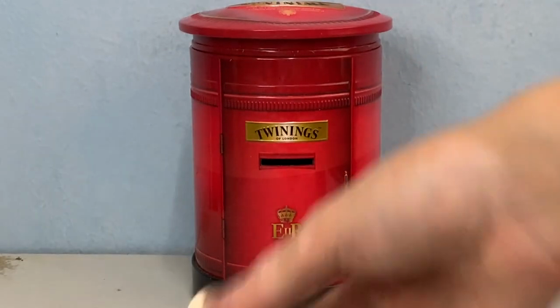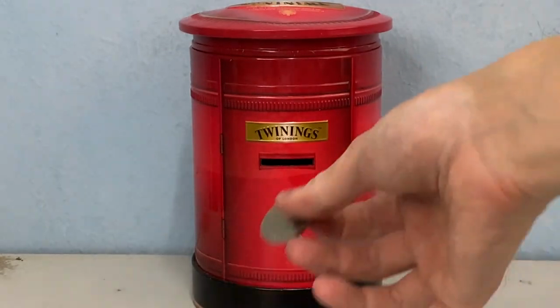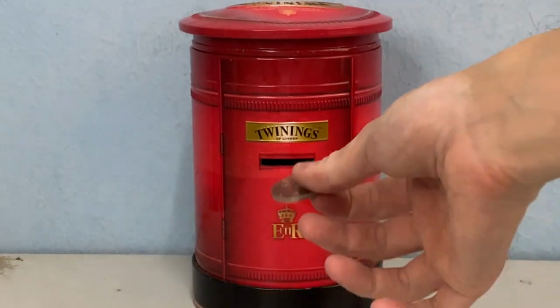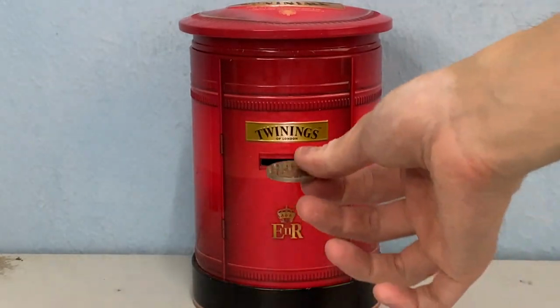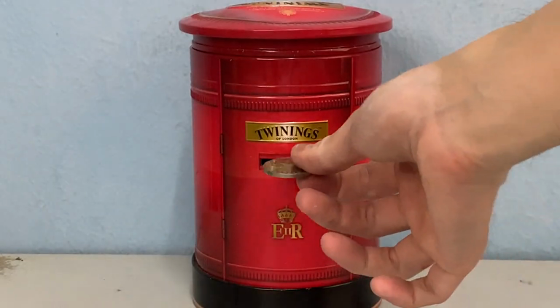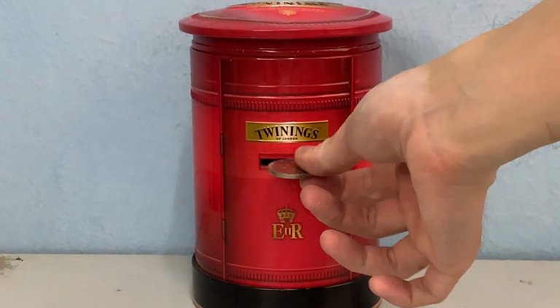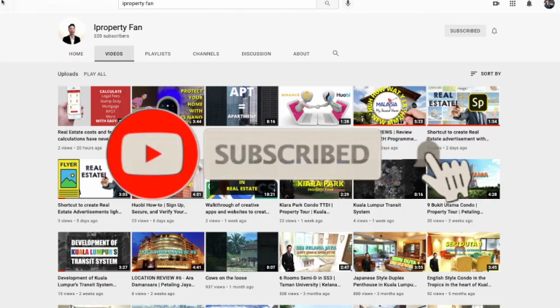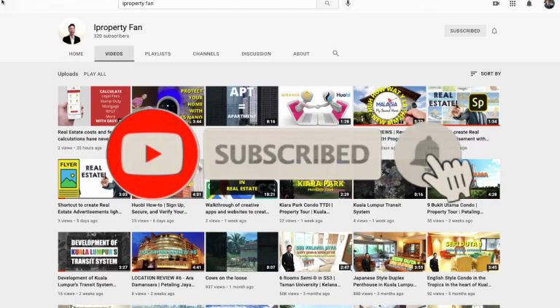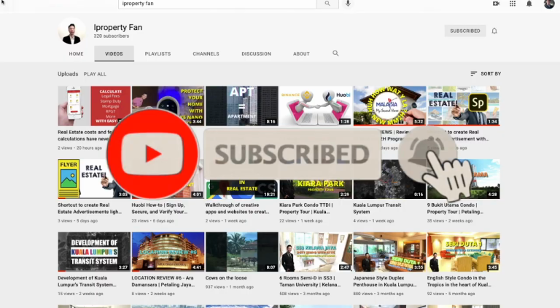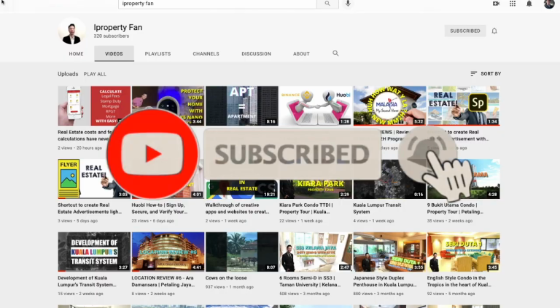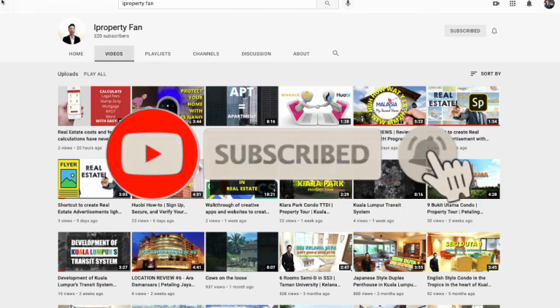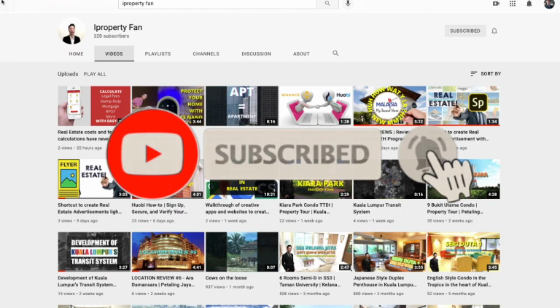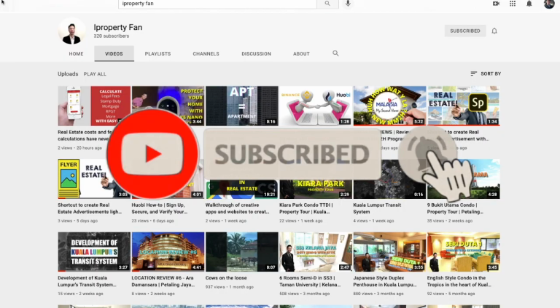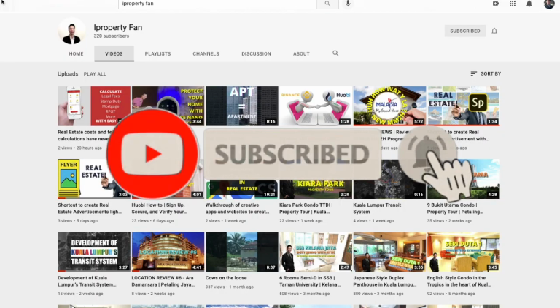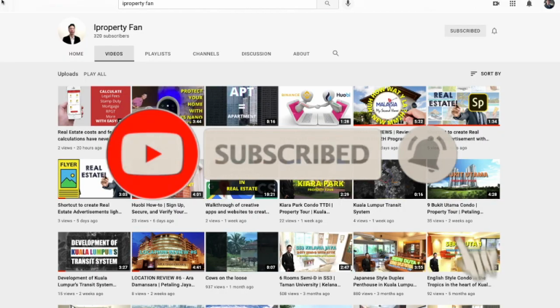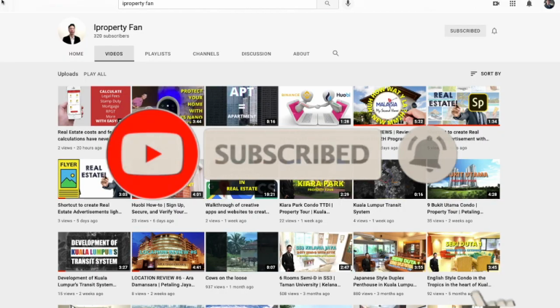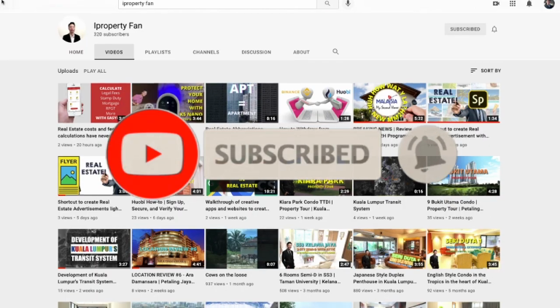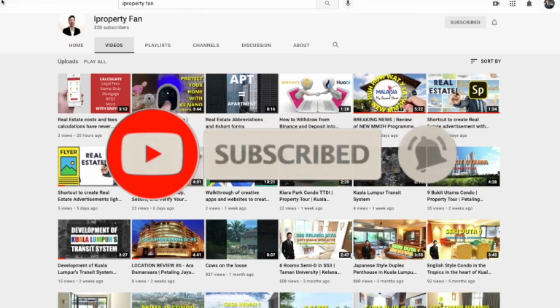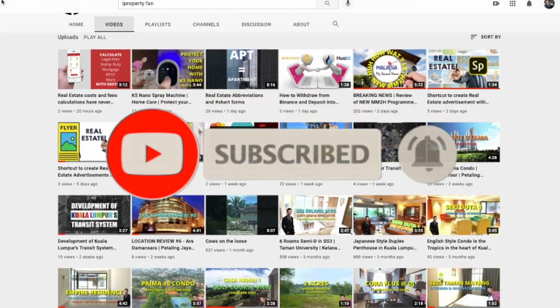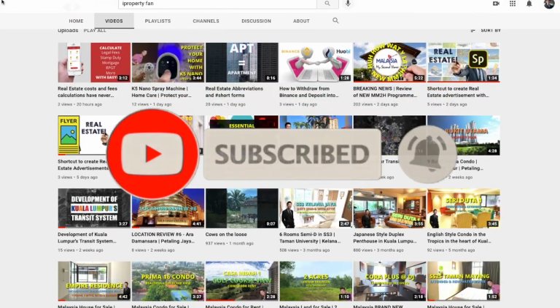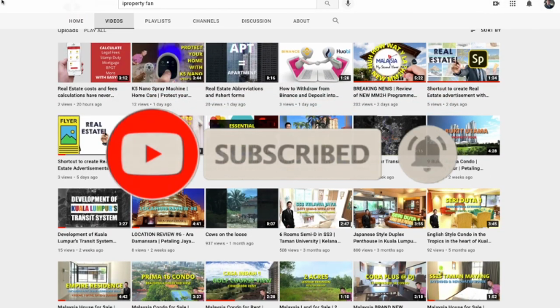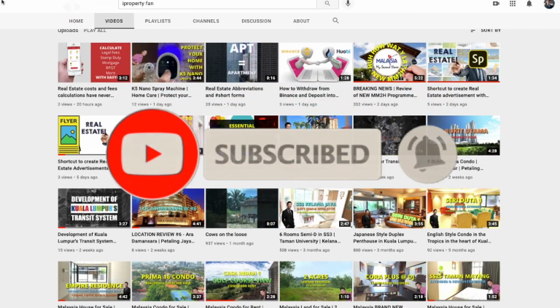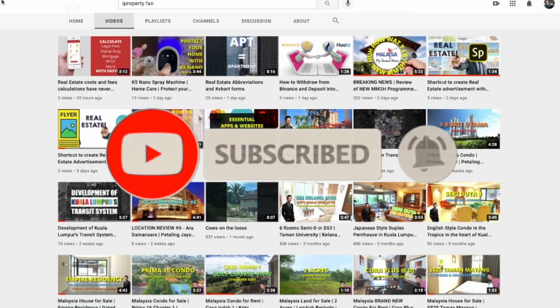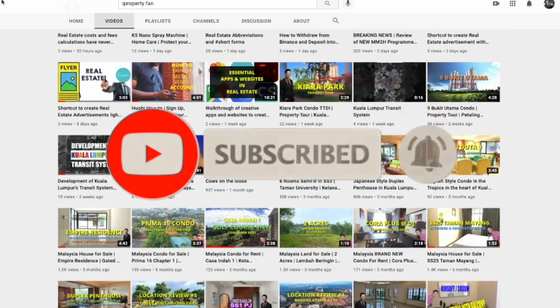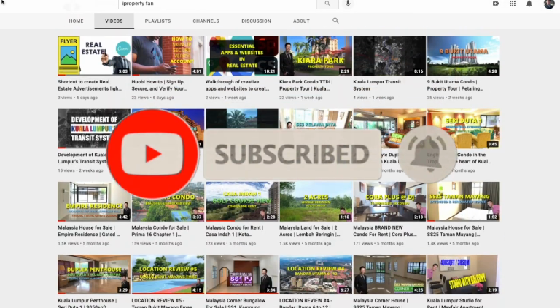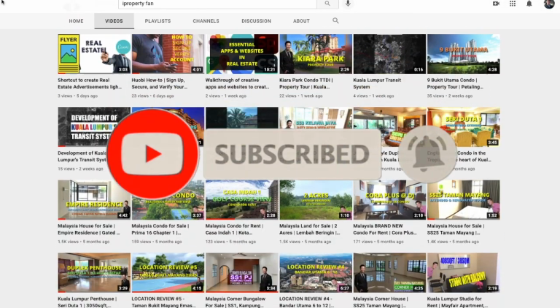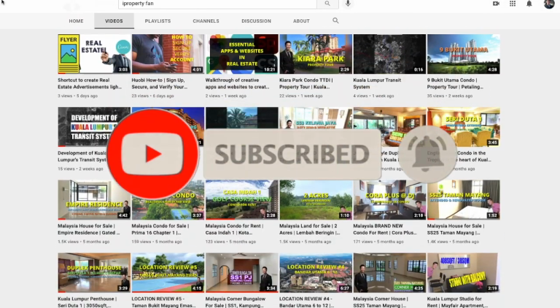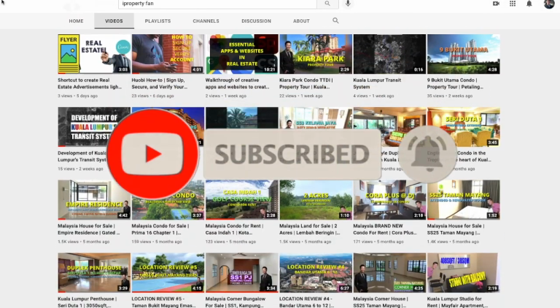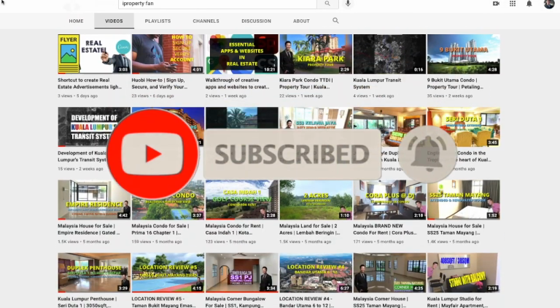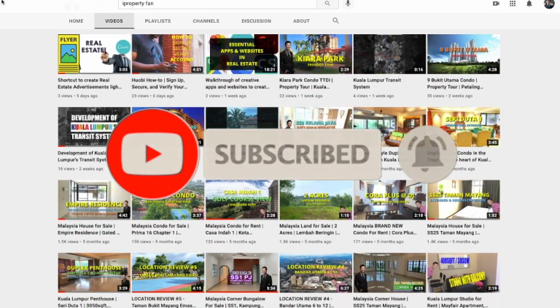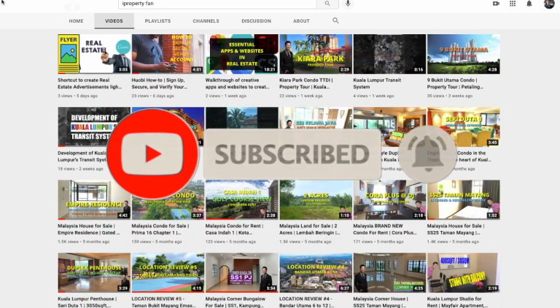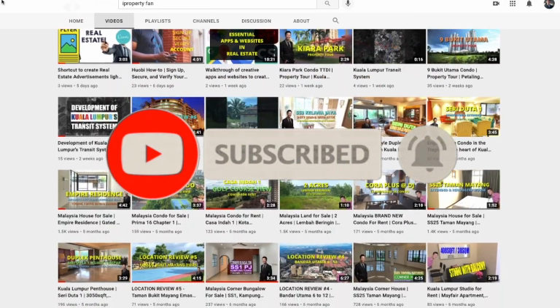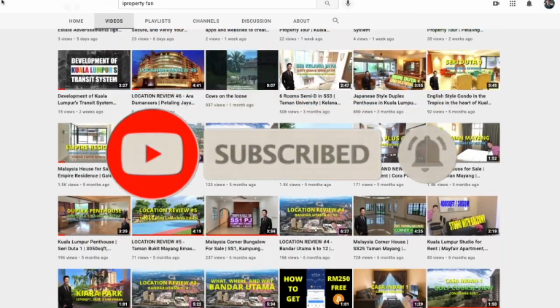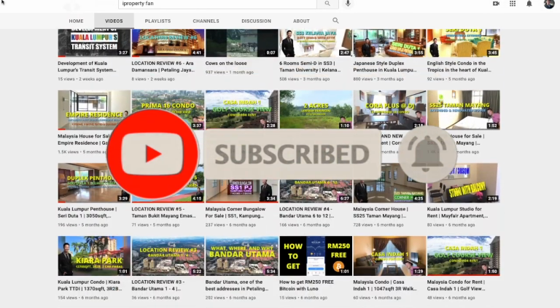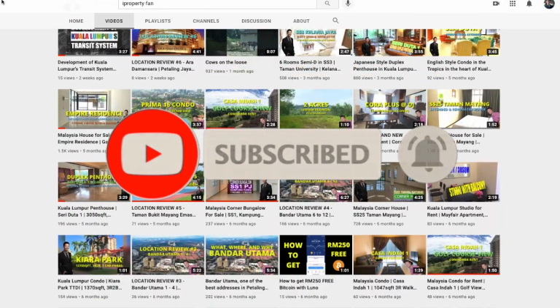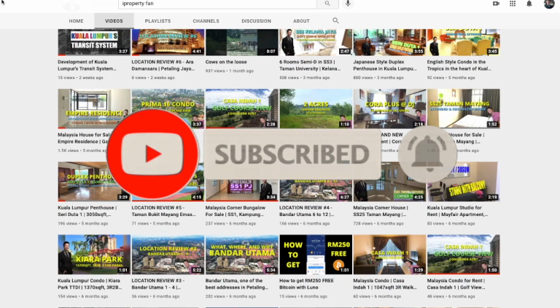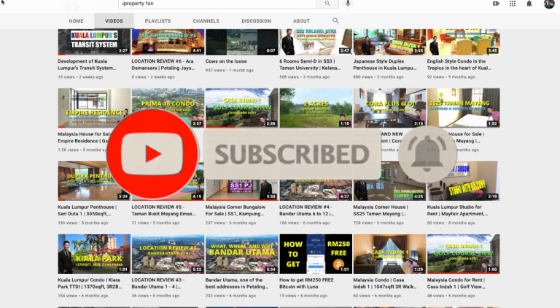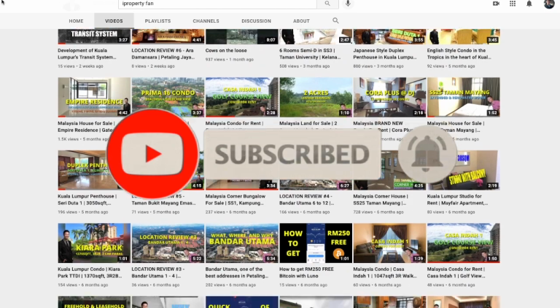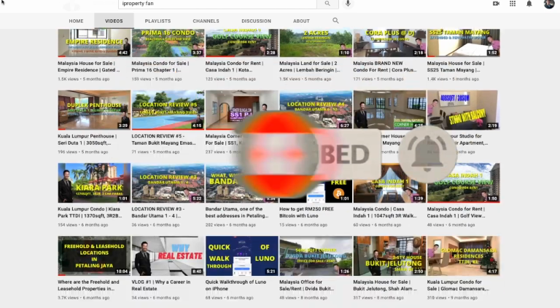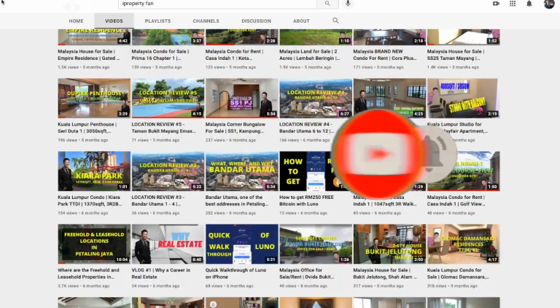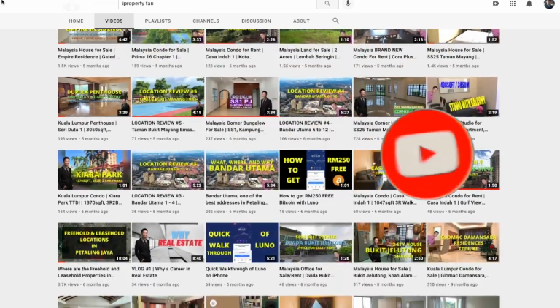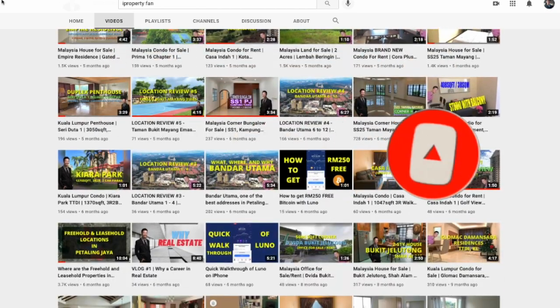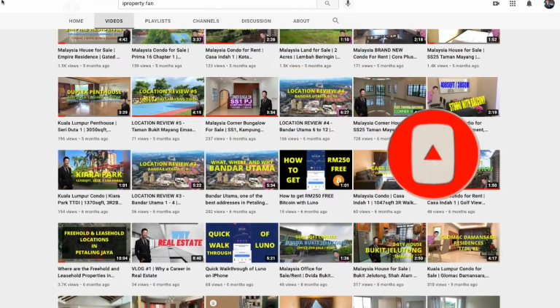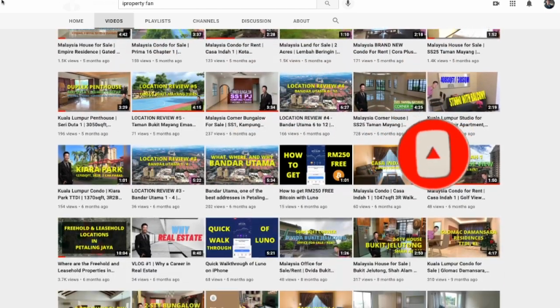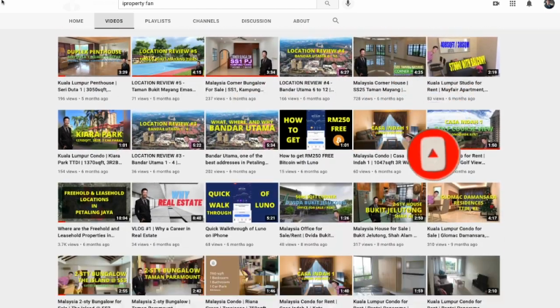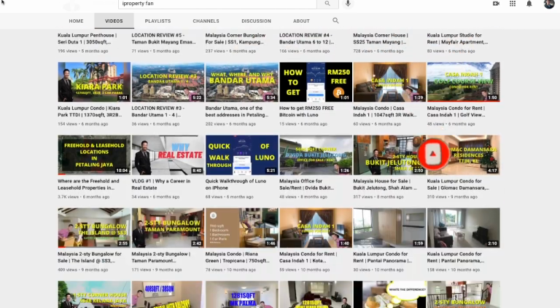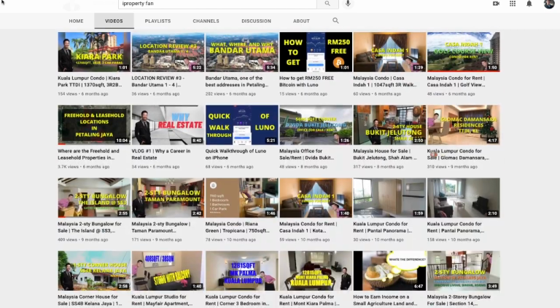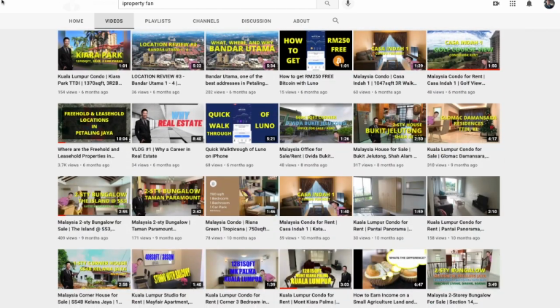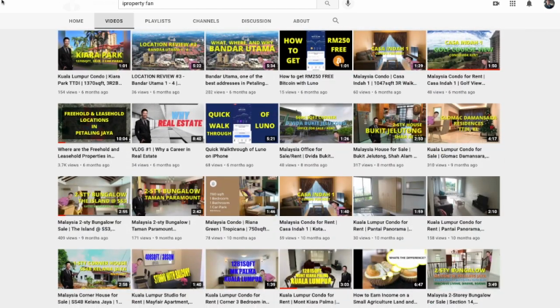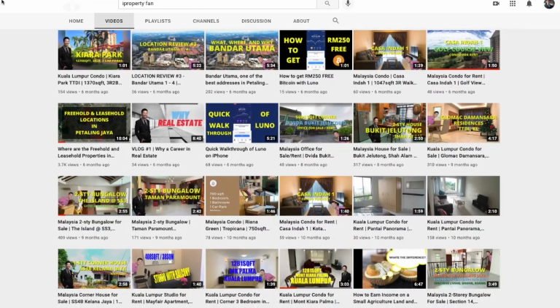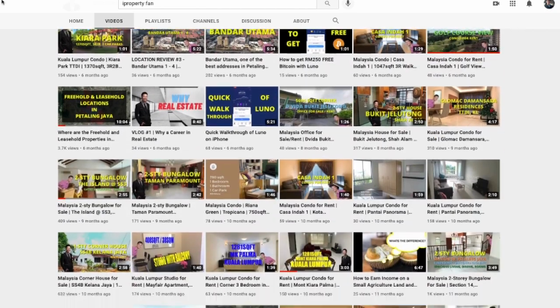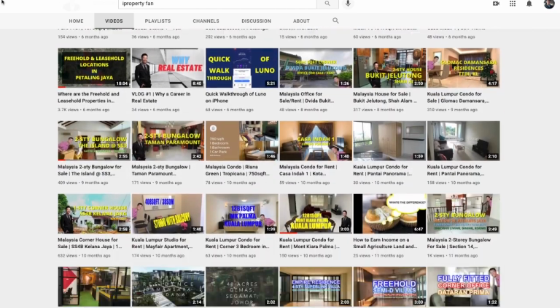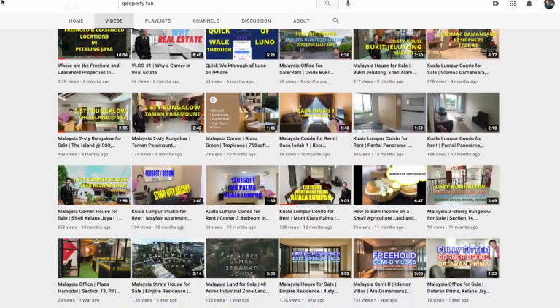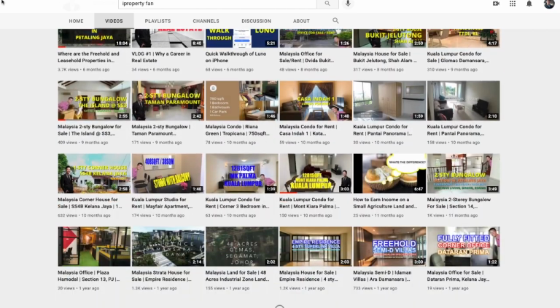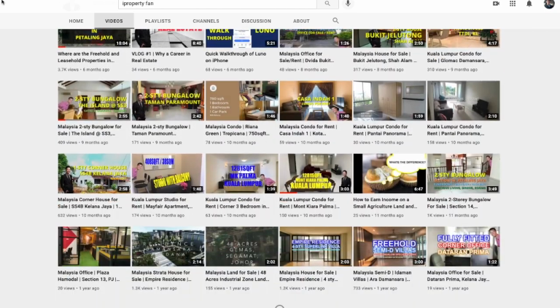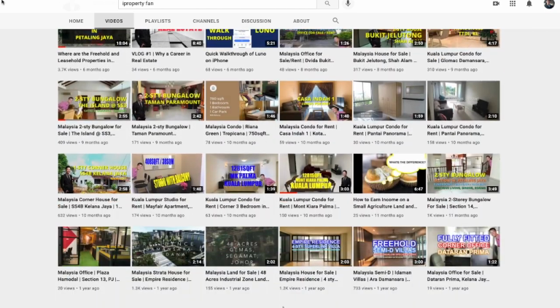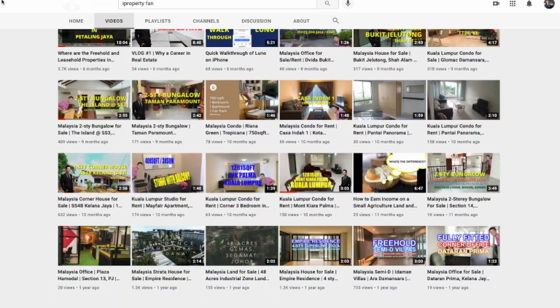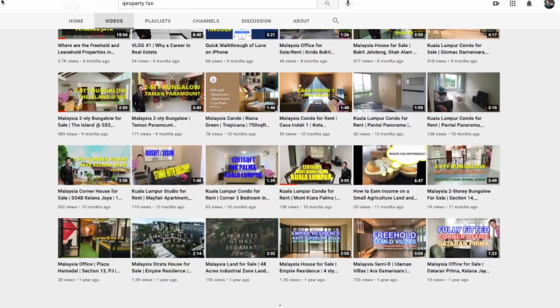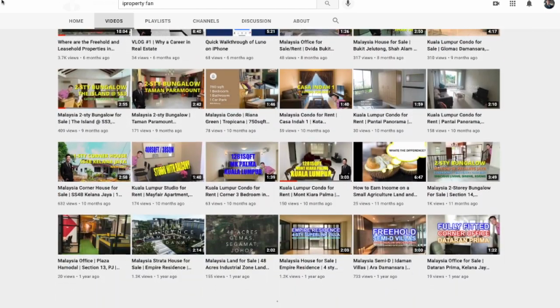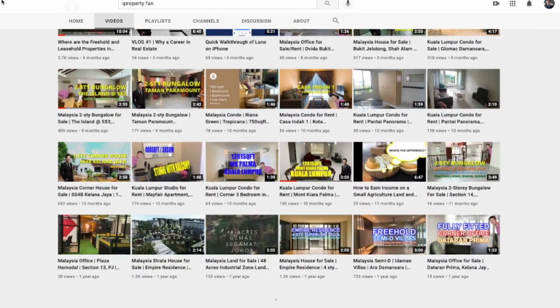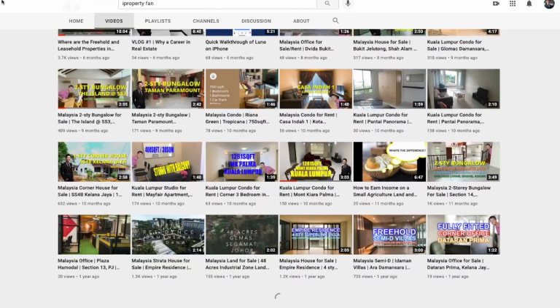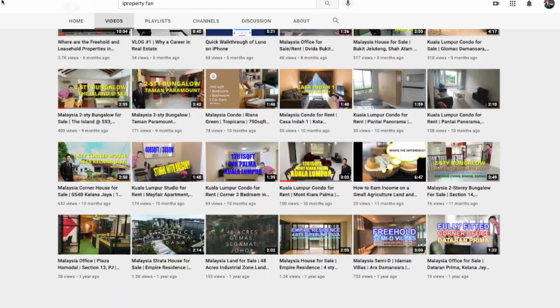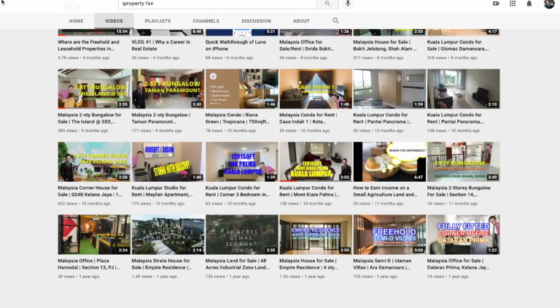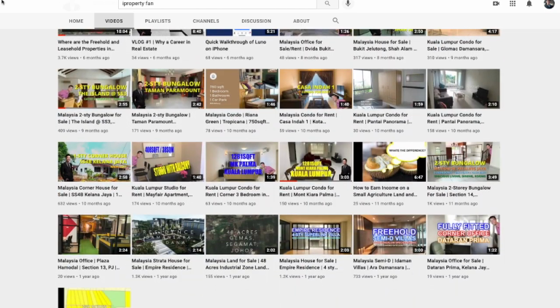Like this video and subscribe to this channel to stay tuned for more. I talk about real estate investment and home care tips.